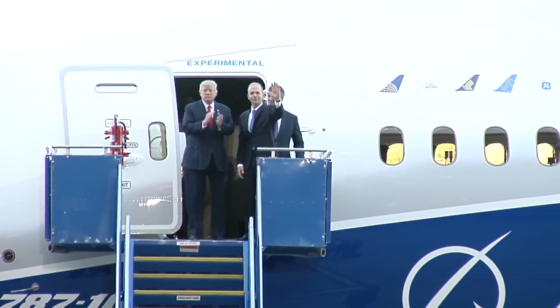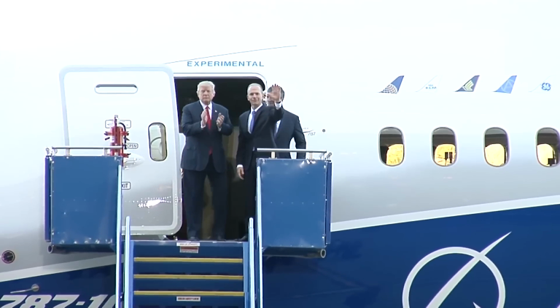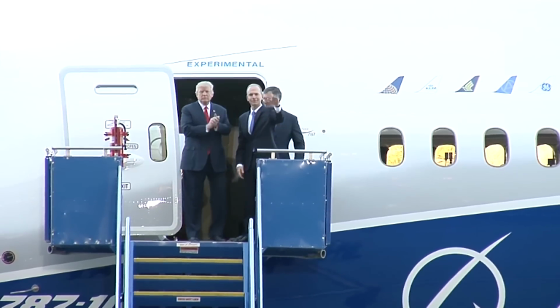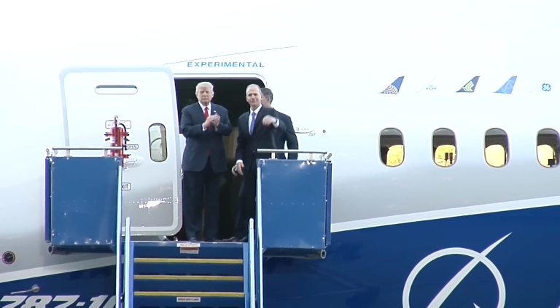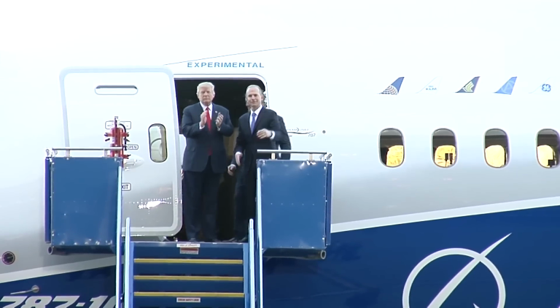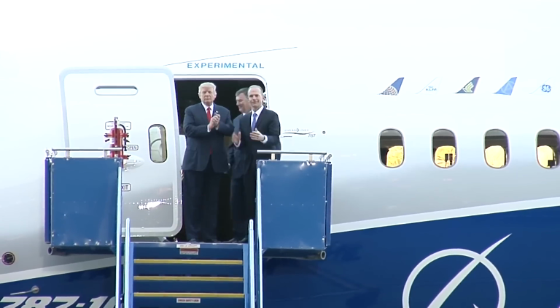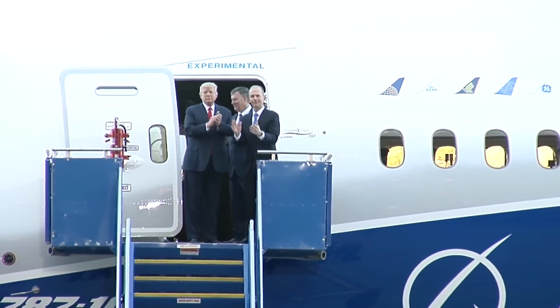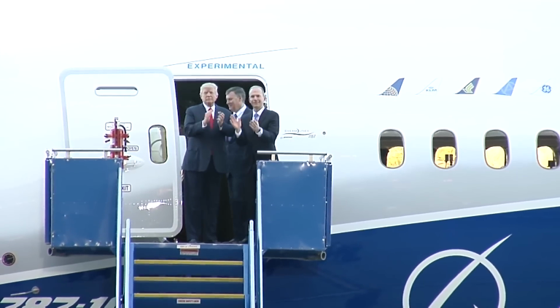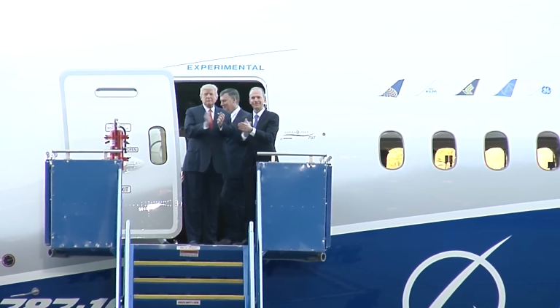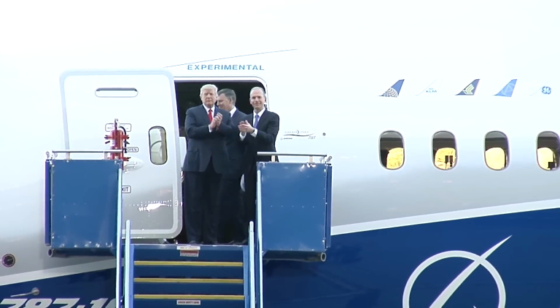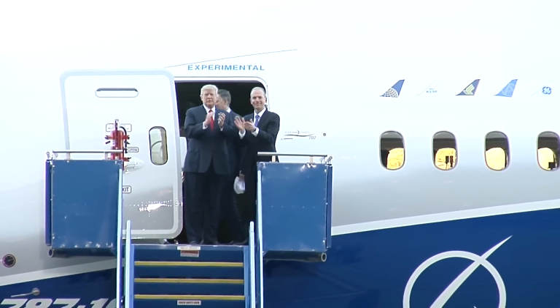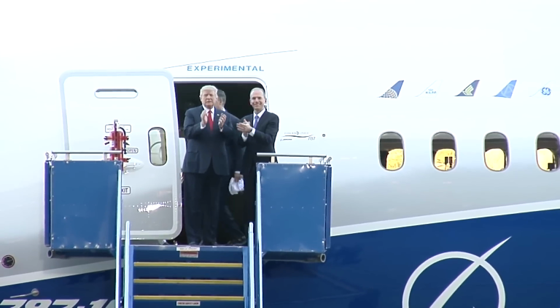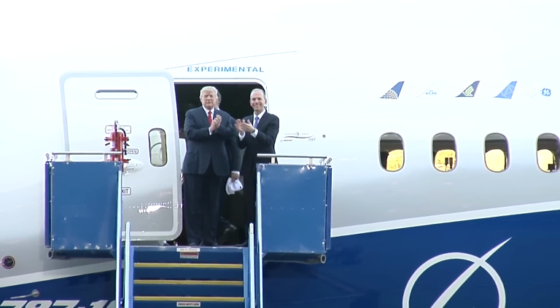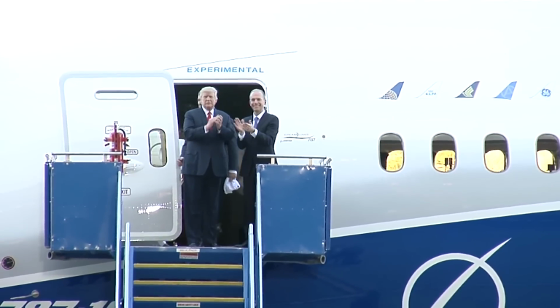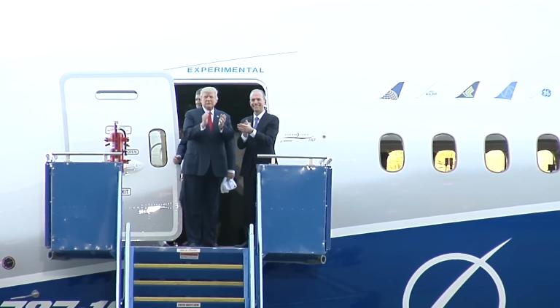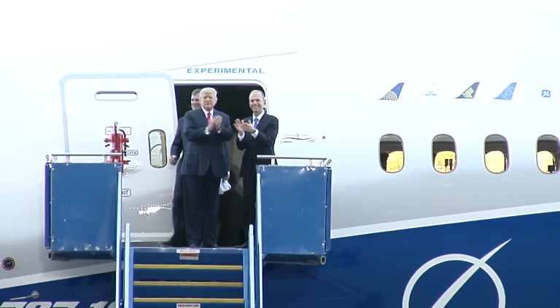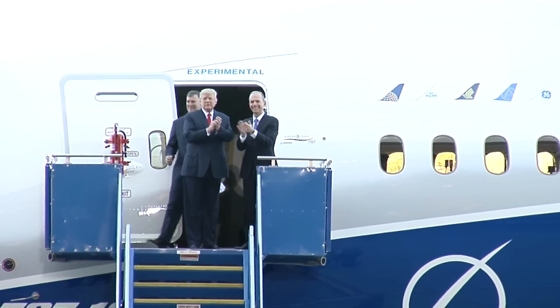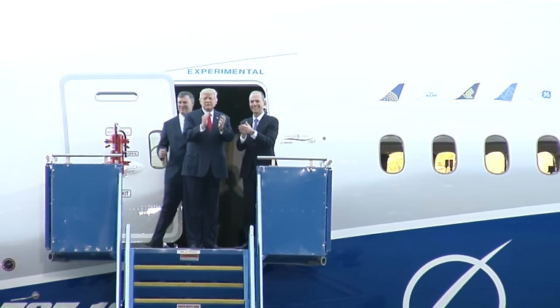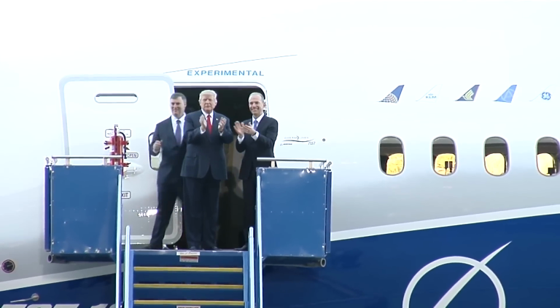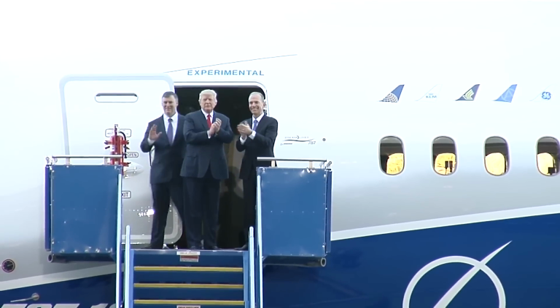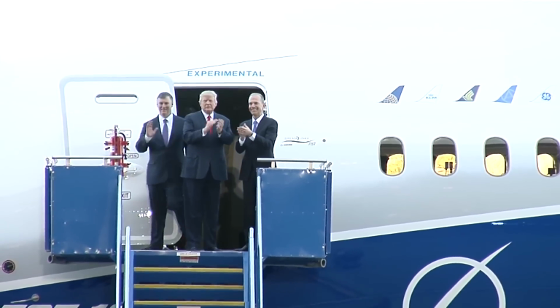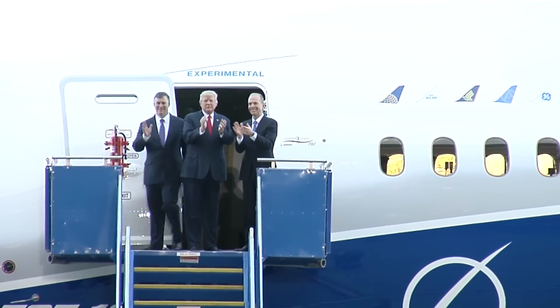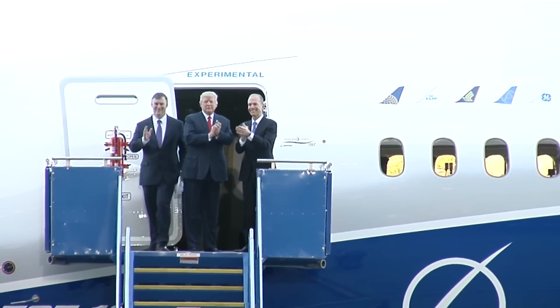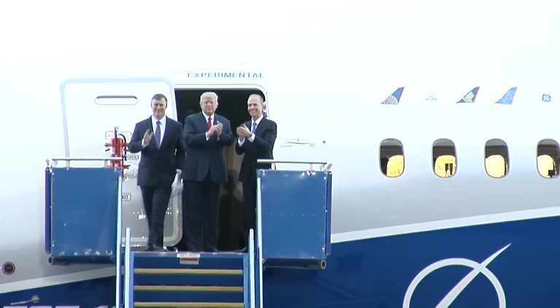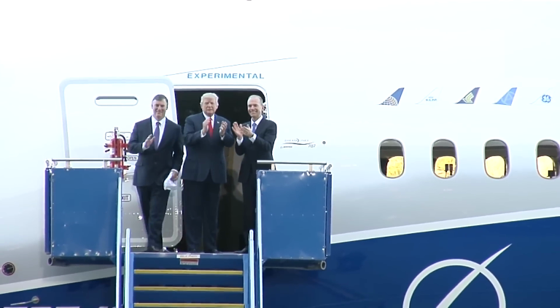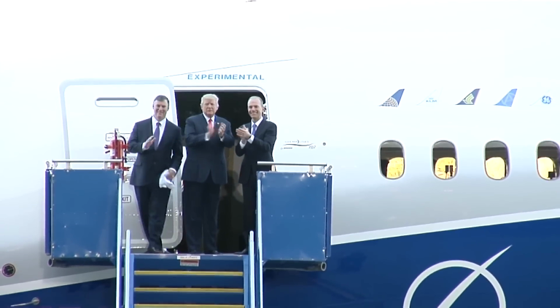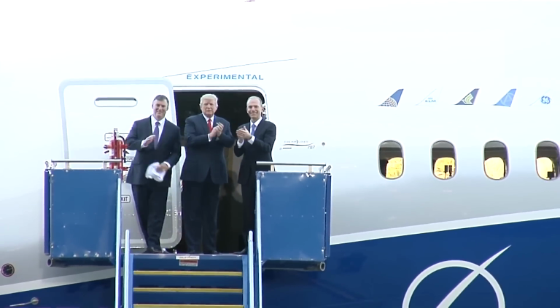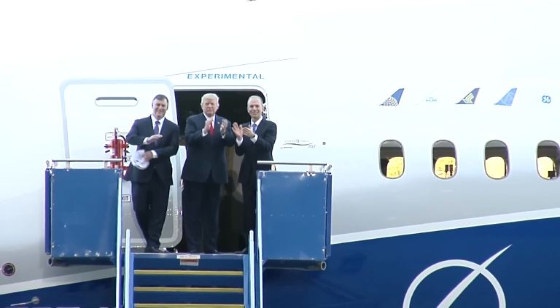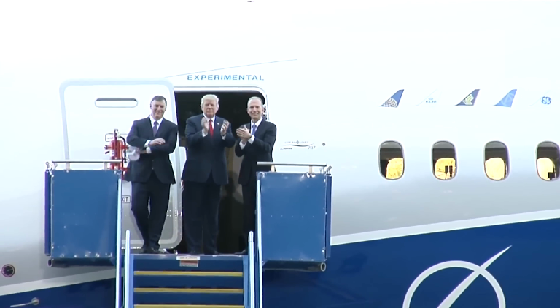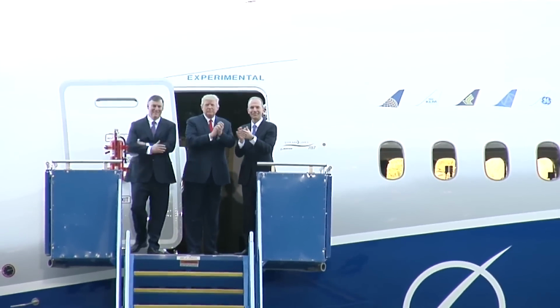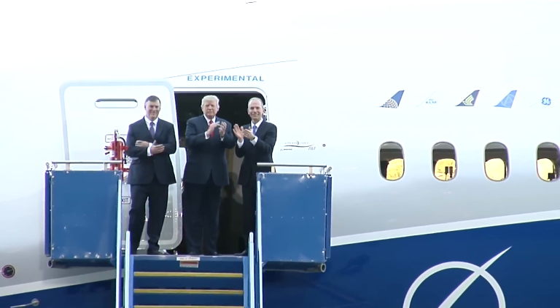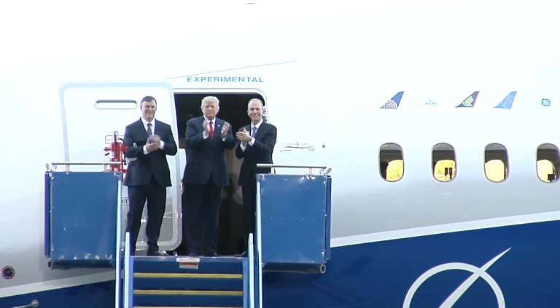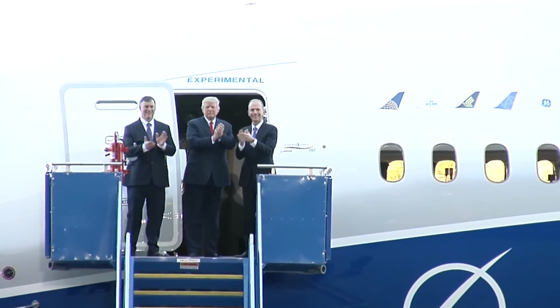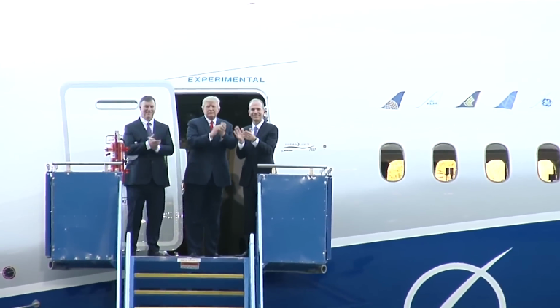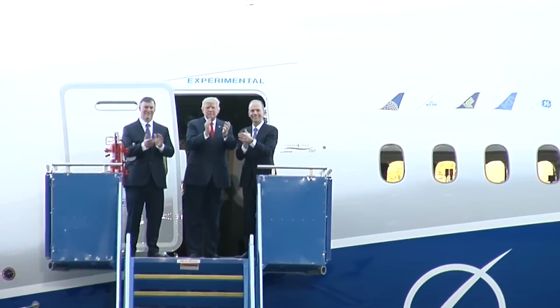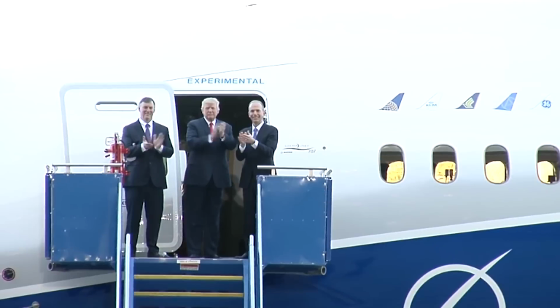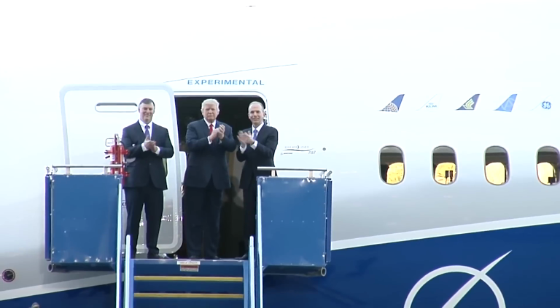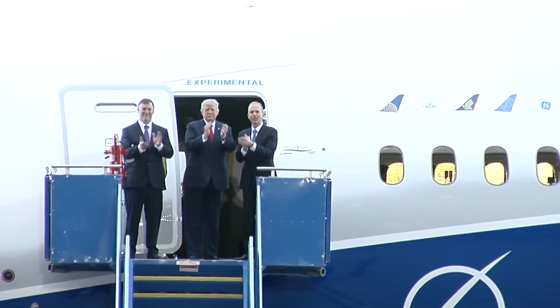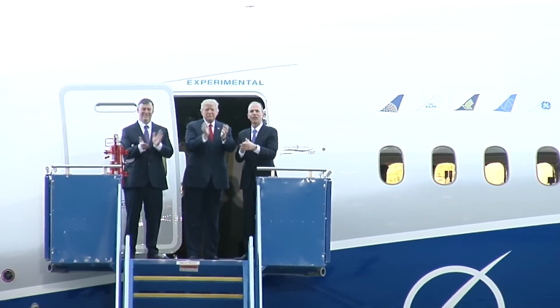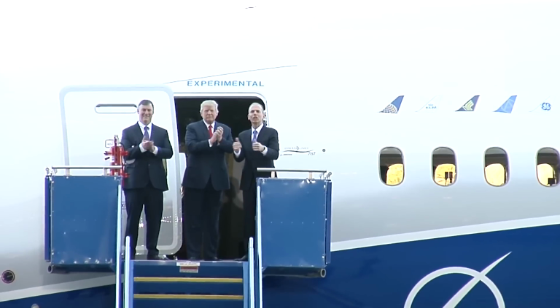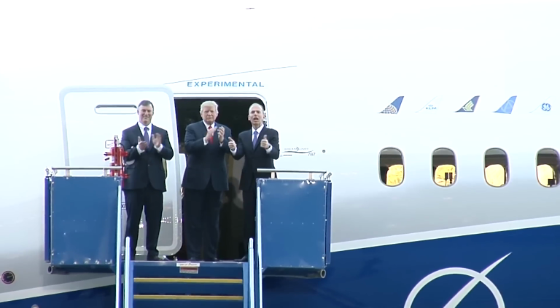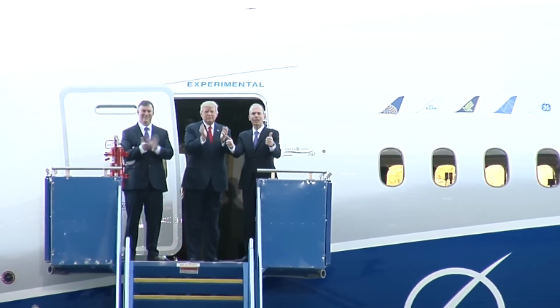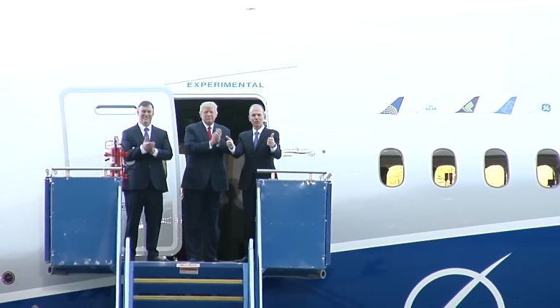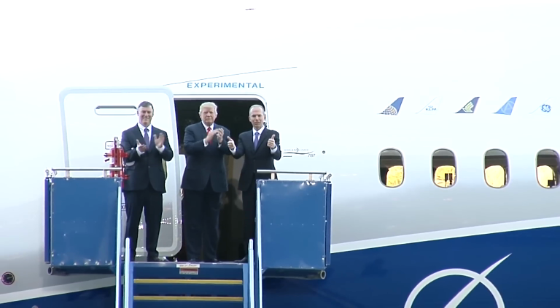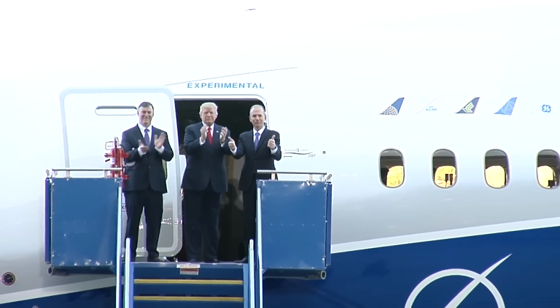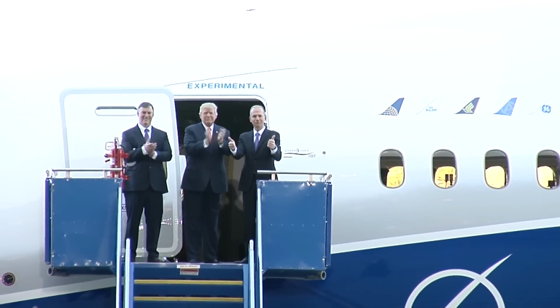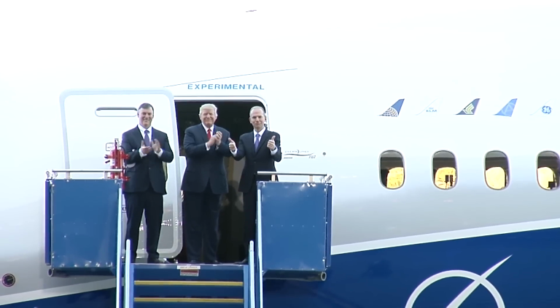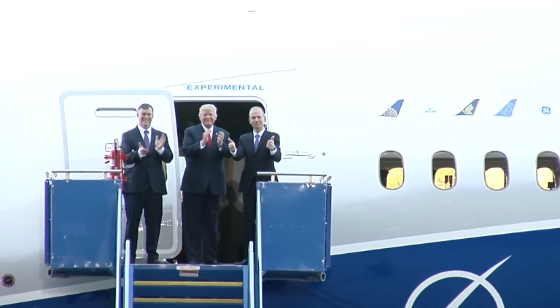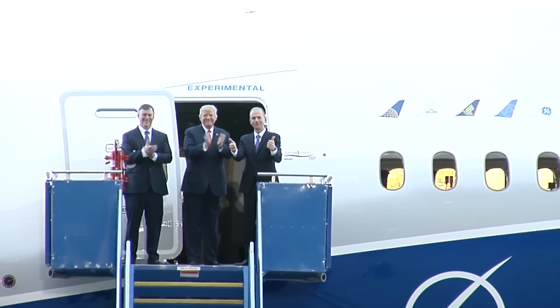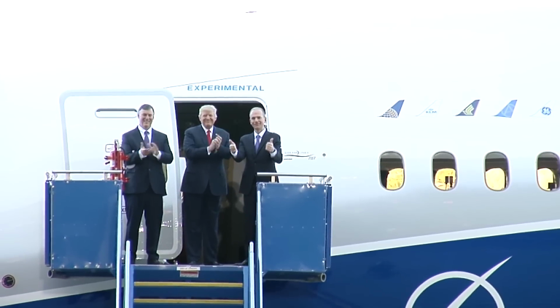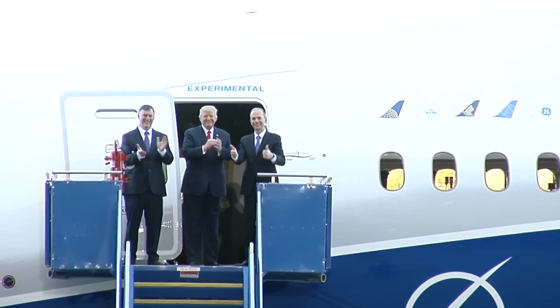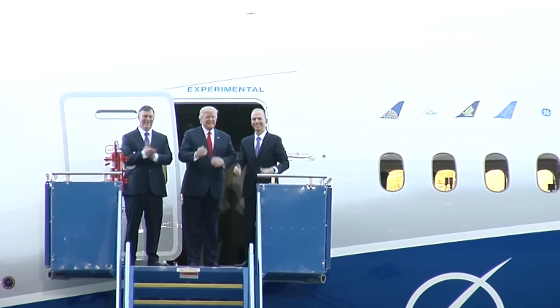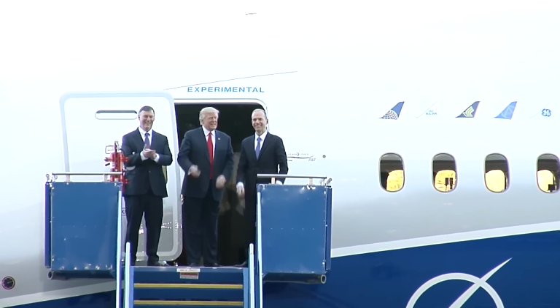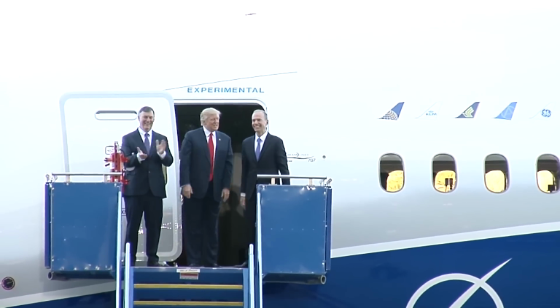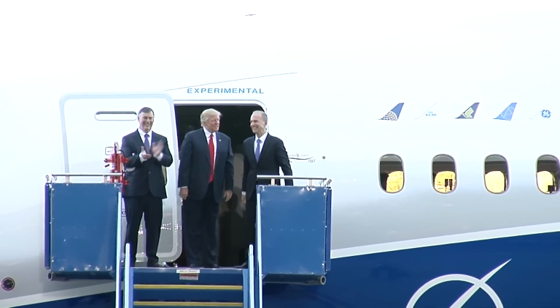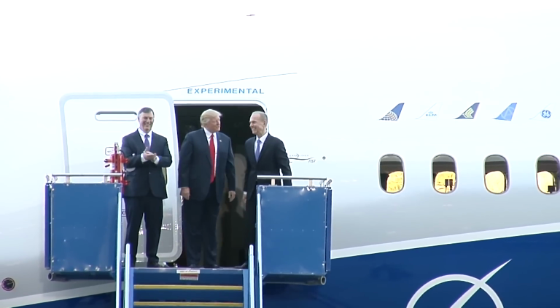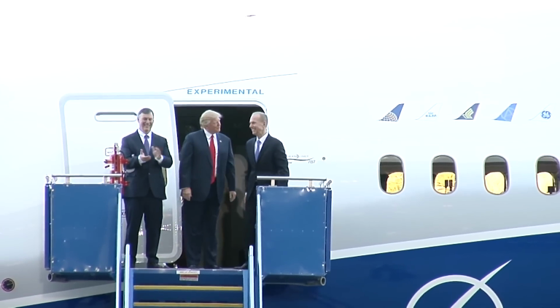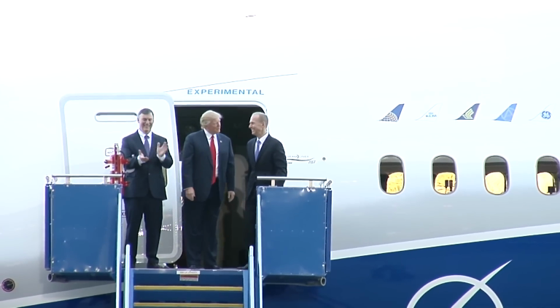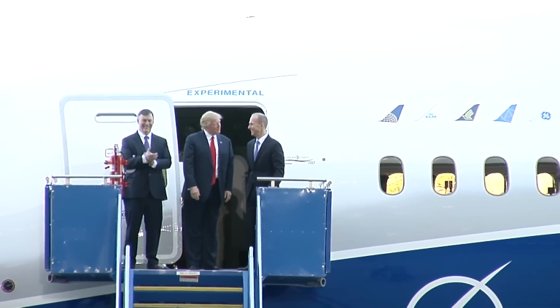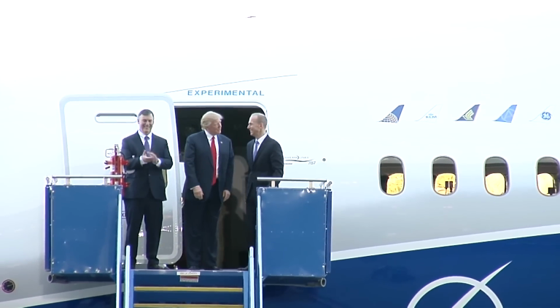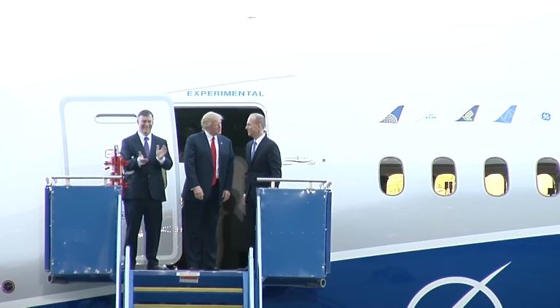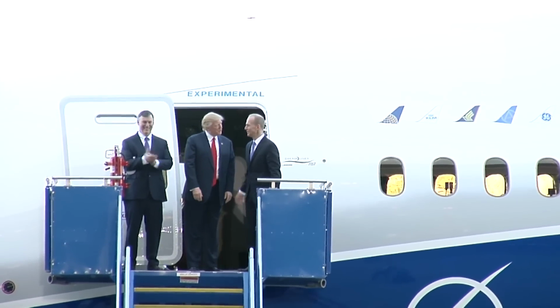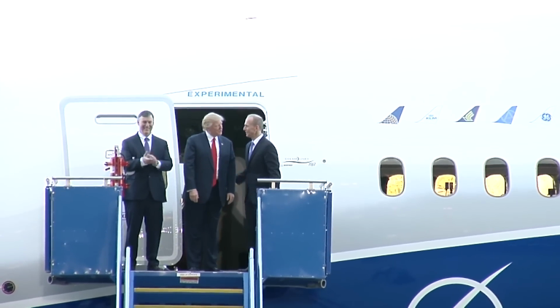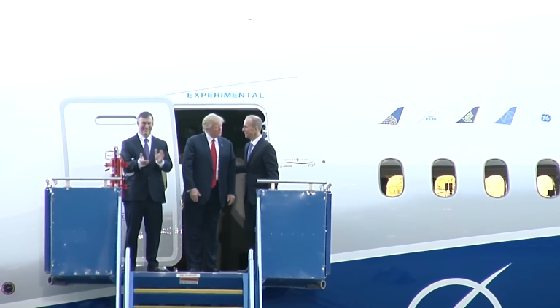The name says it all — Dreamliner. Great name. Our country is all about making dreams come true.